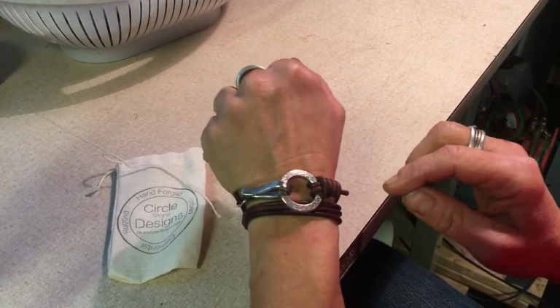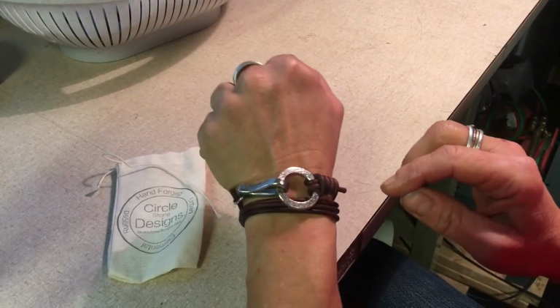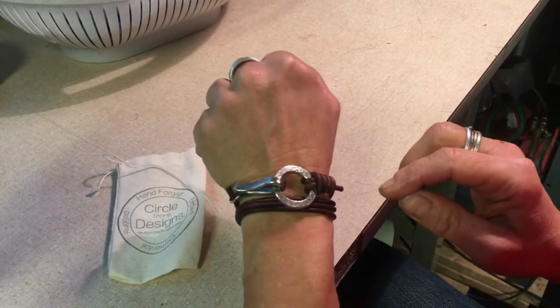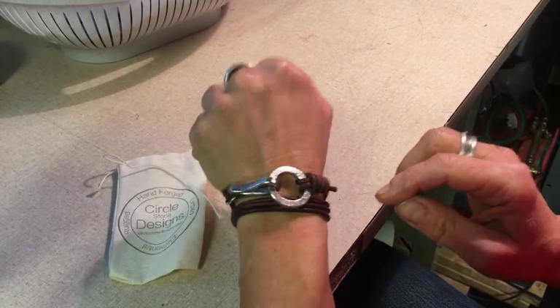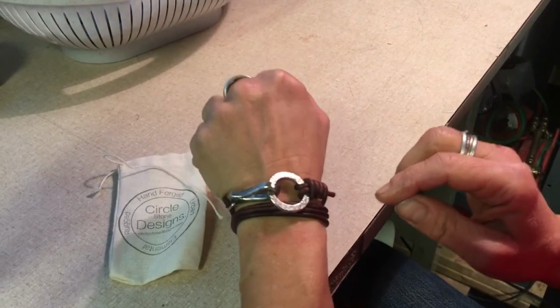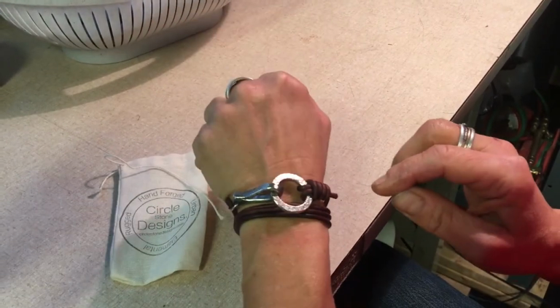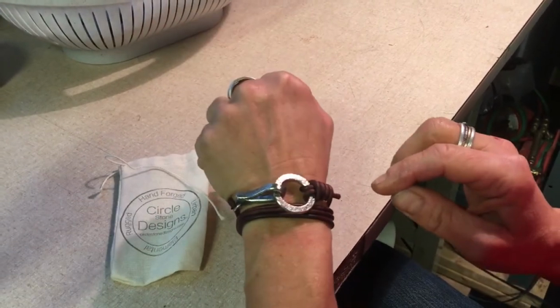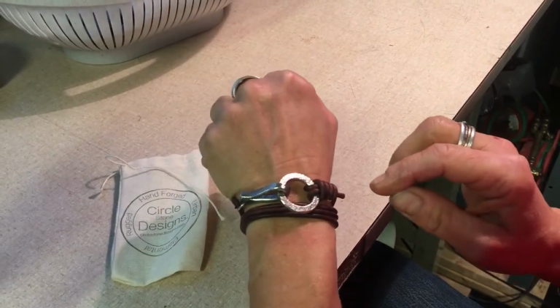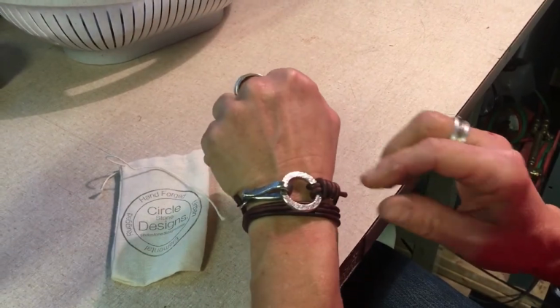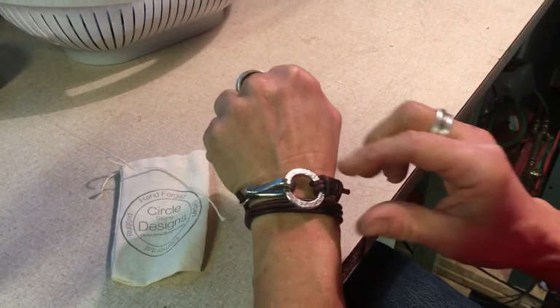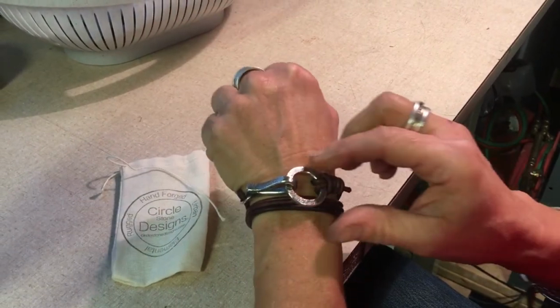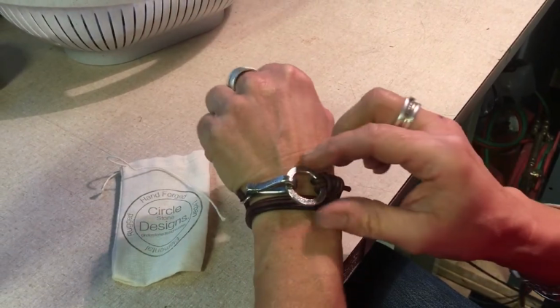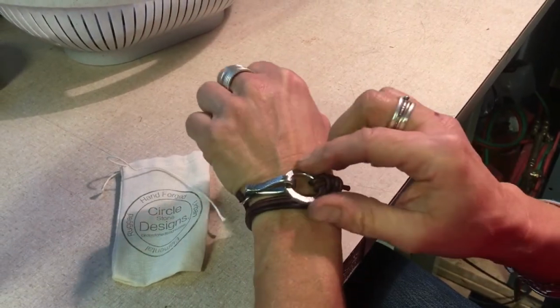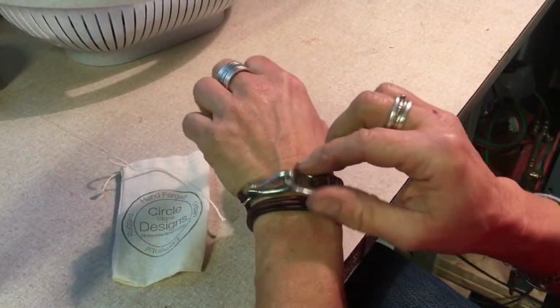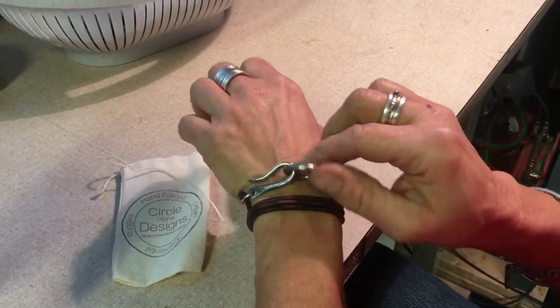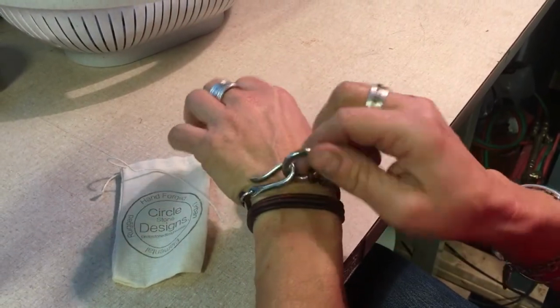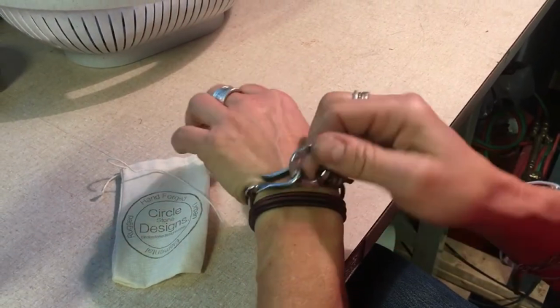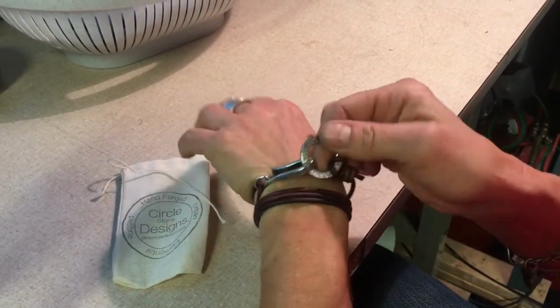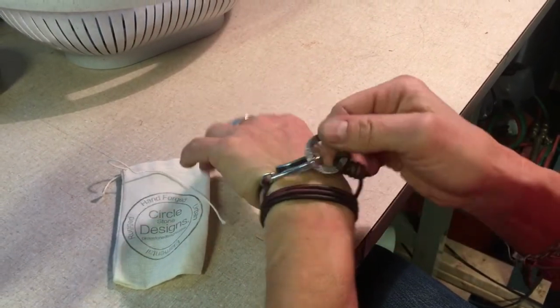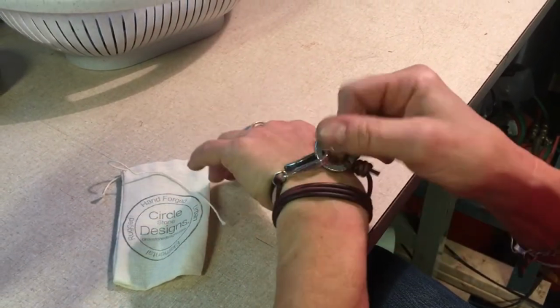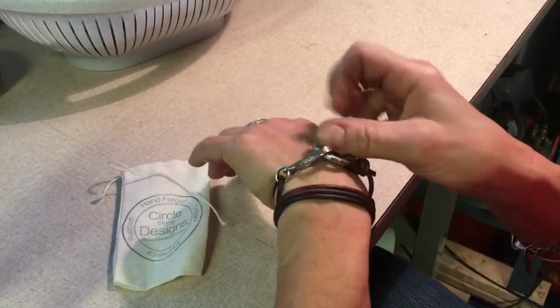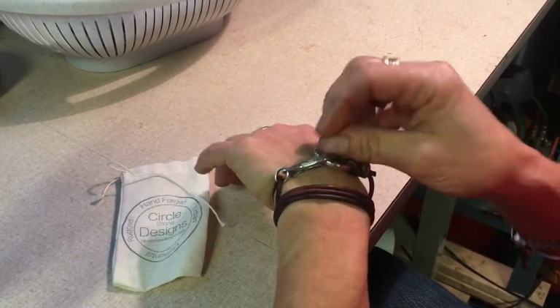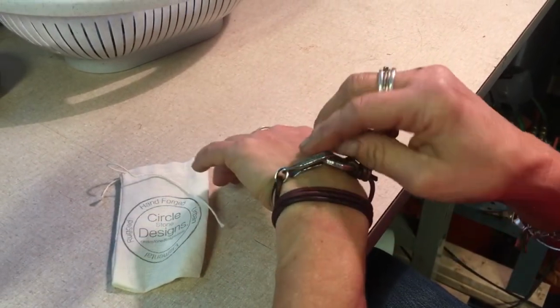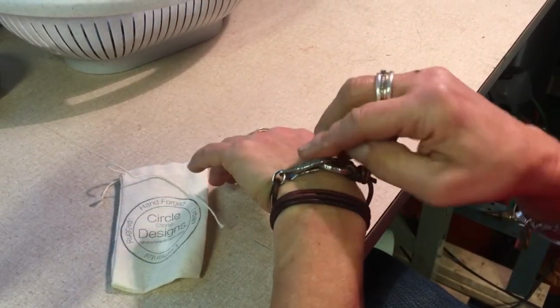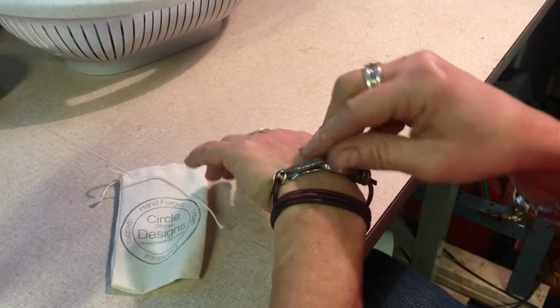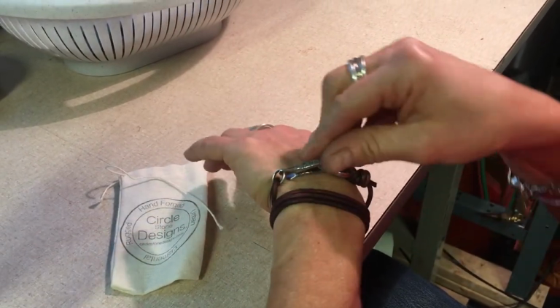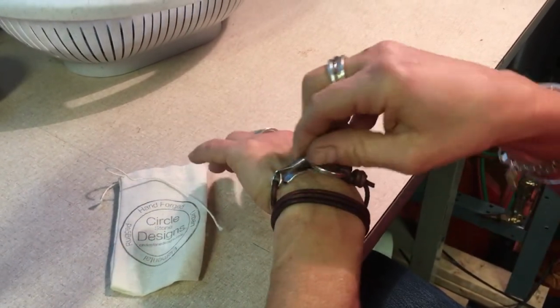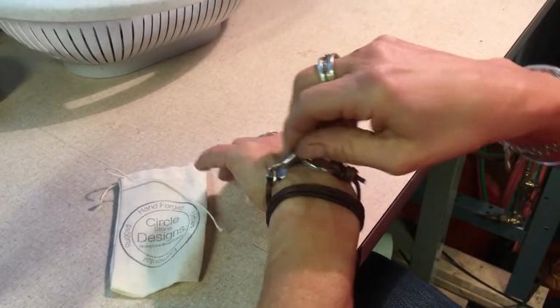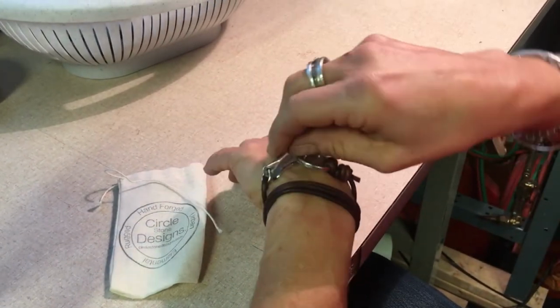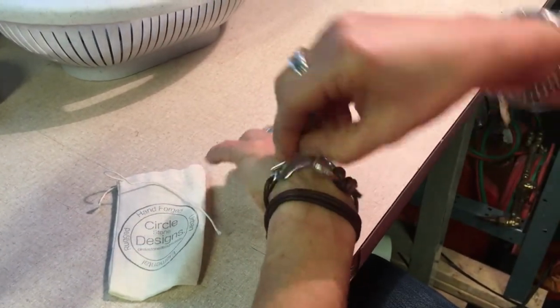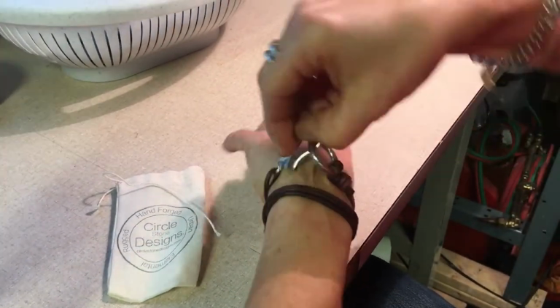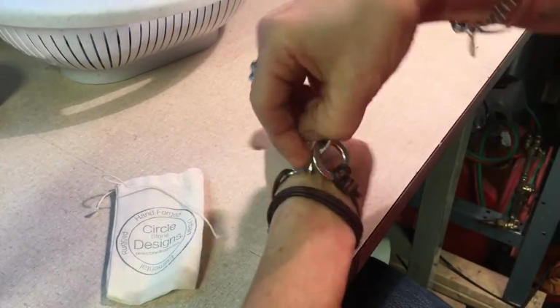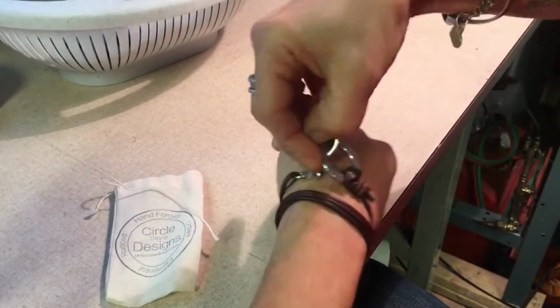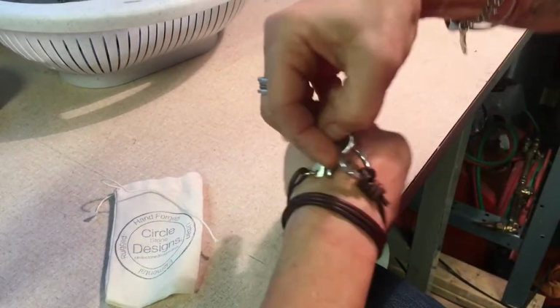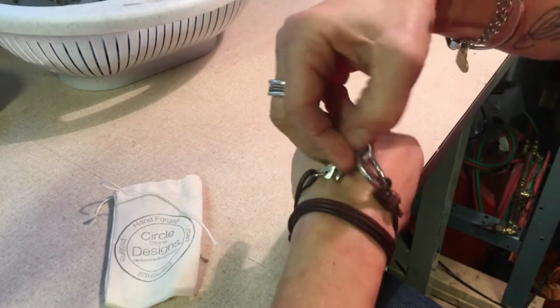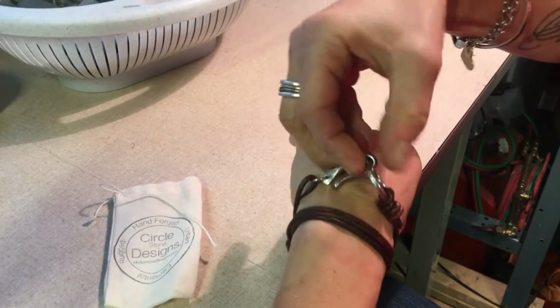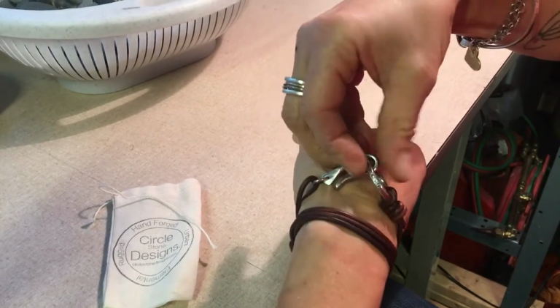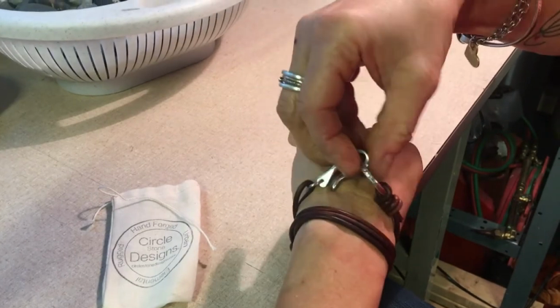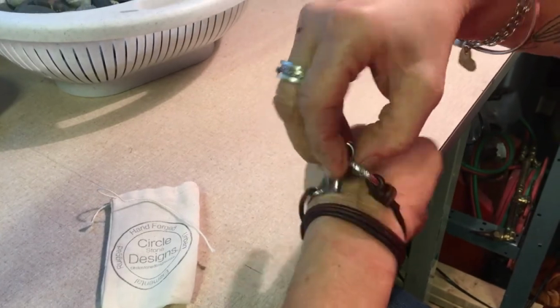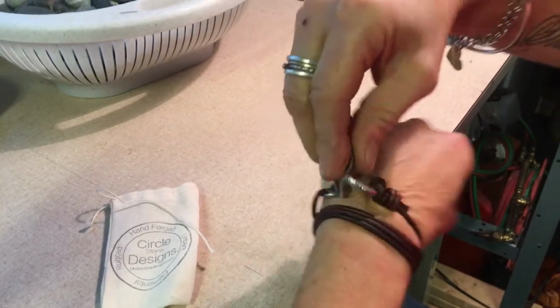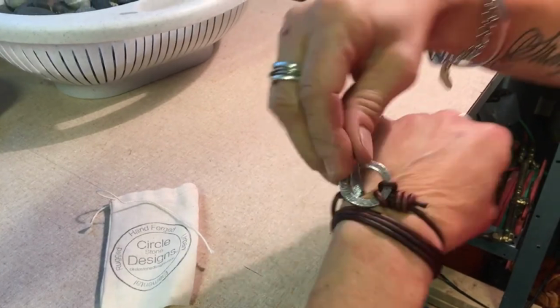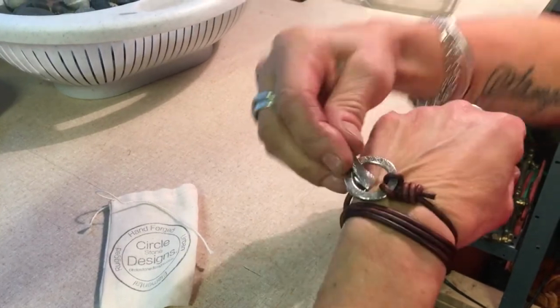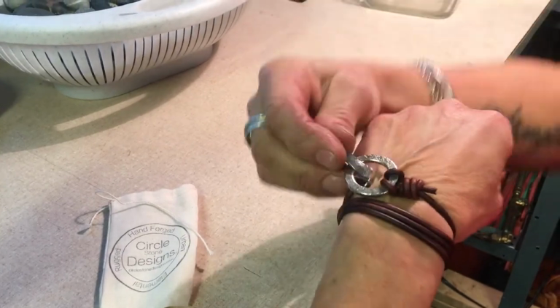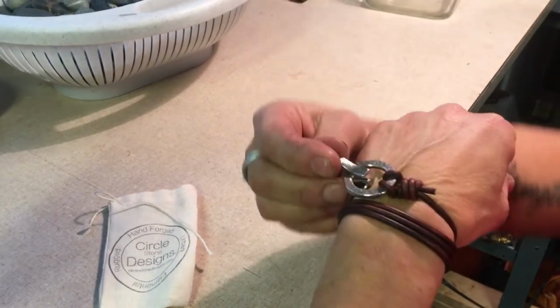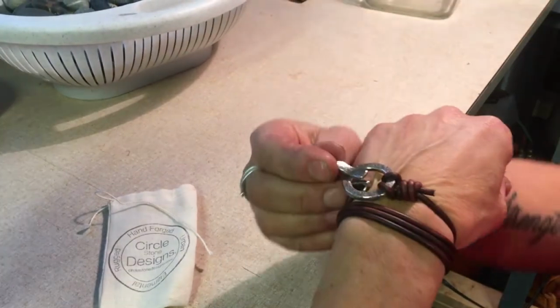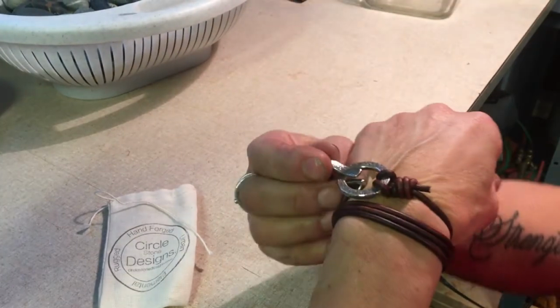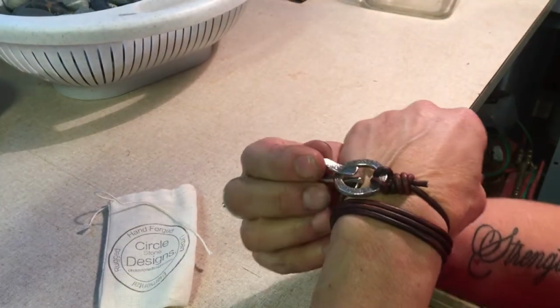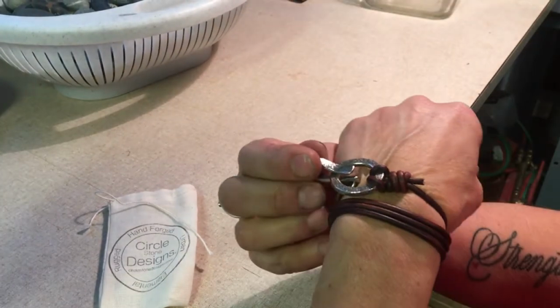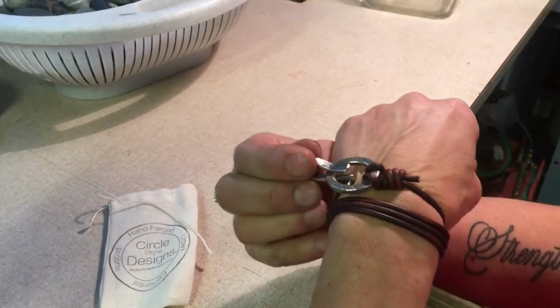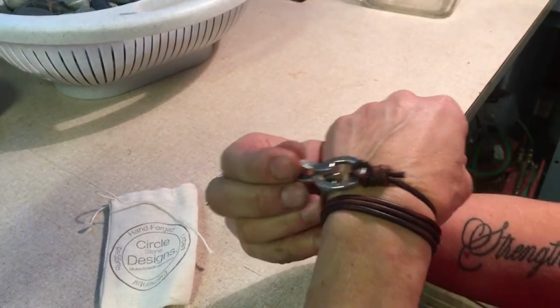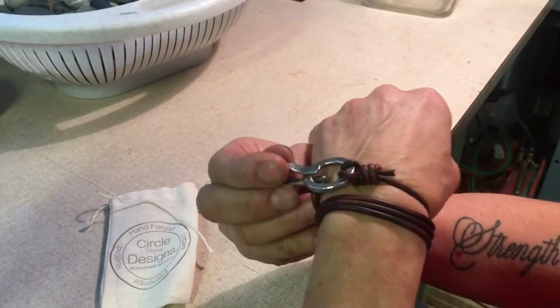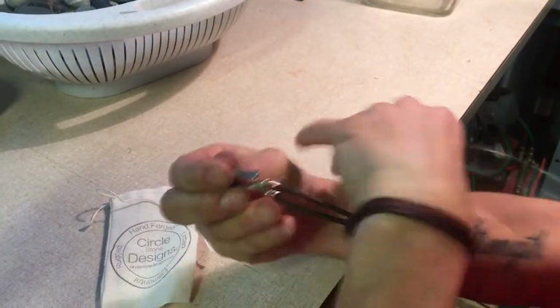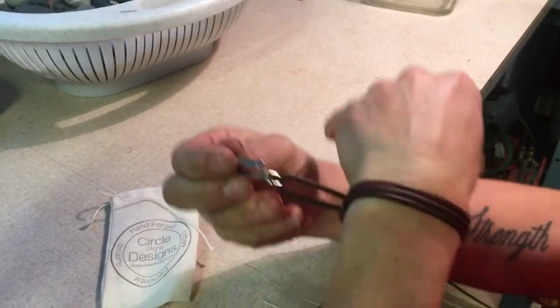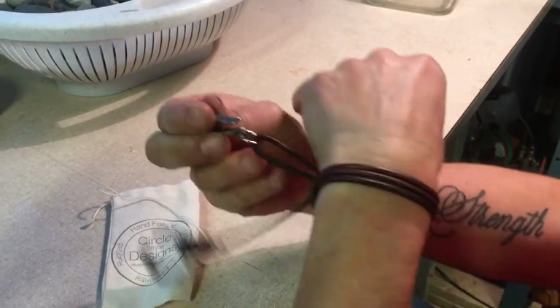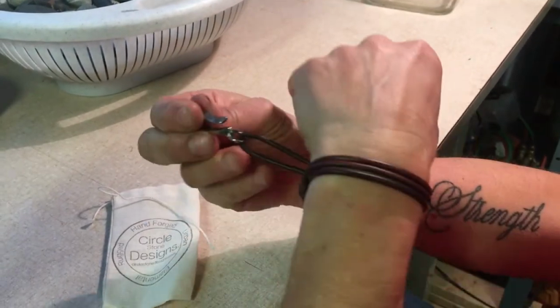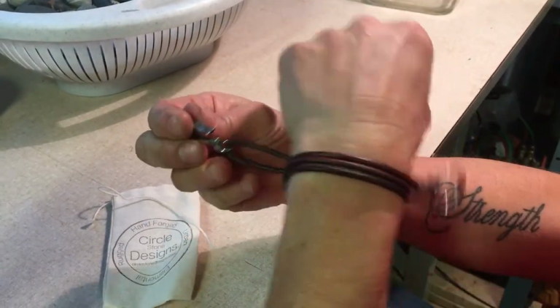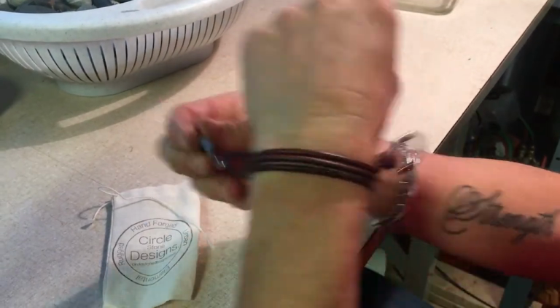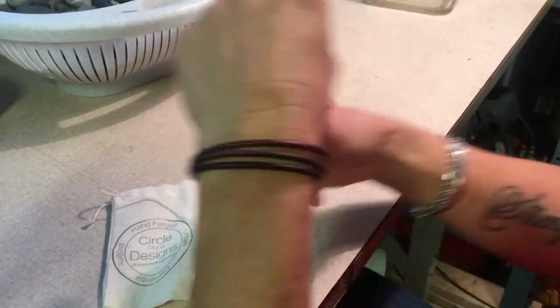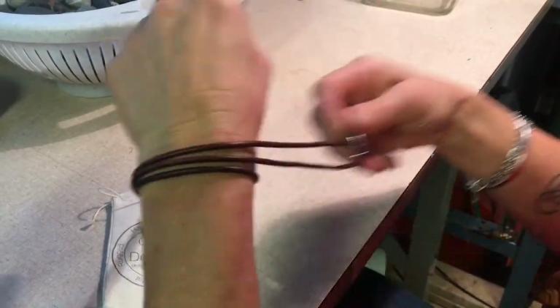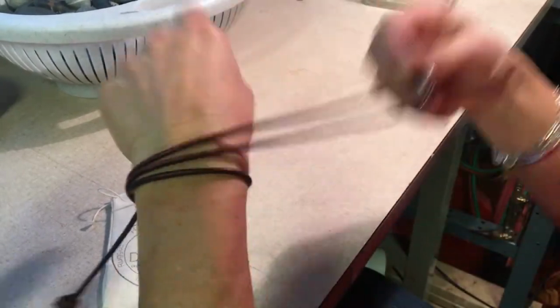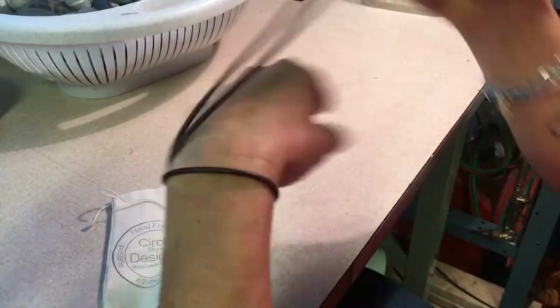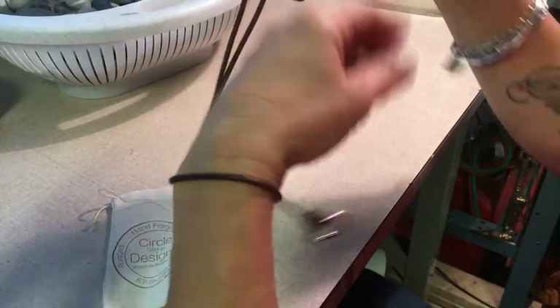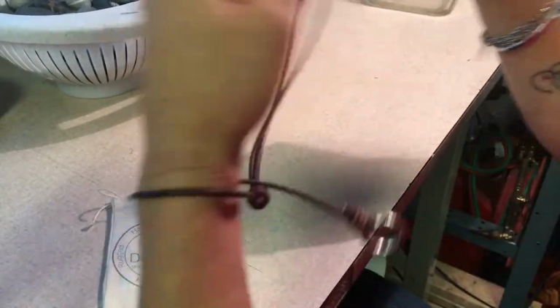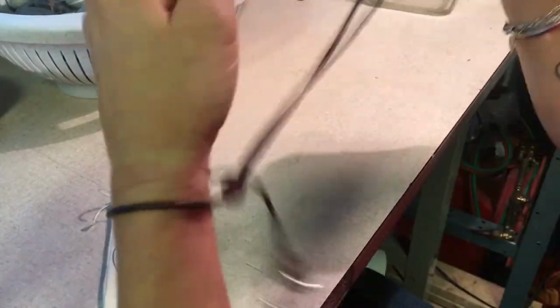In order to take it off, you rotate it. You pull the hook and it will take the path of least resistance and come off.